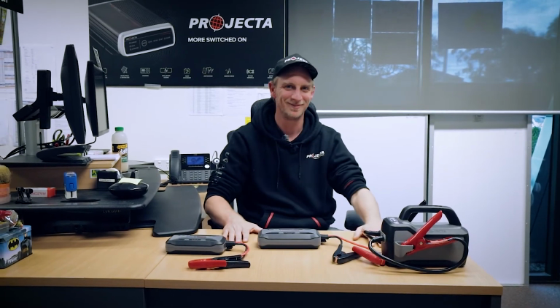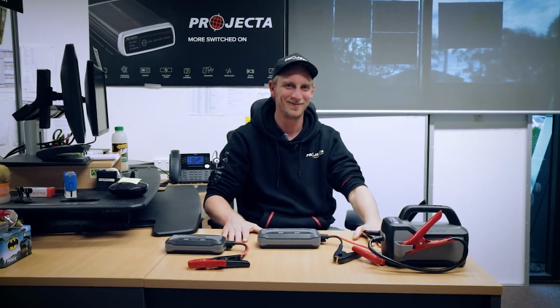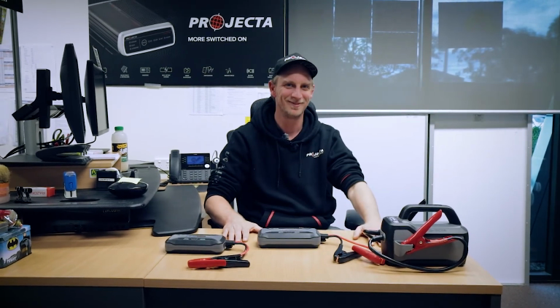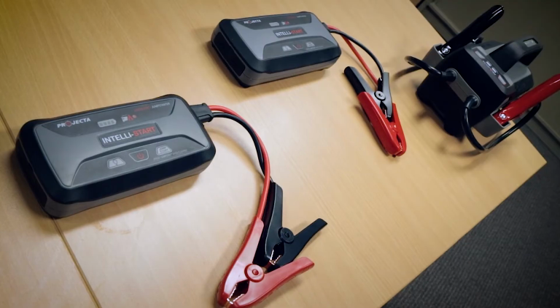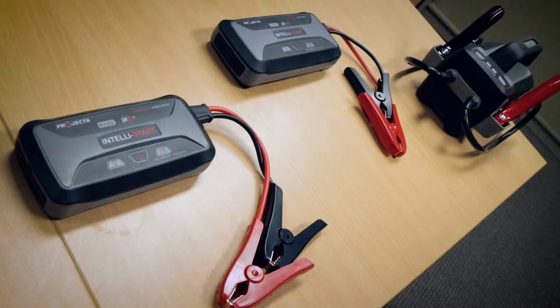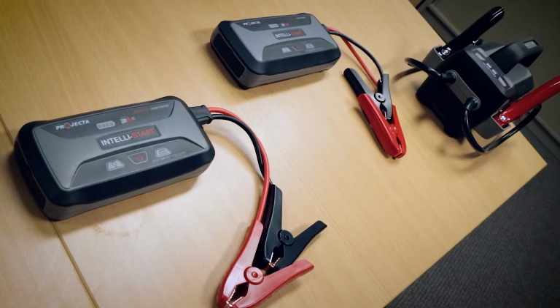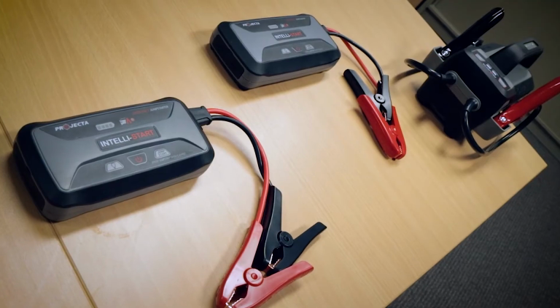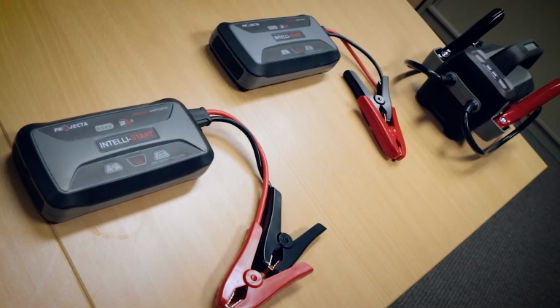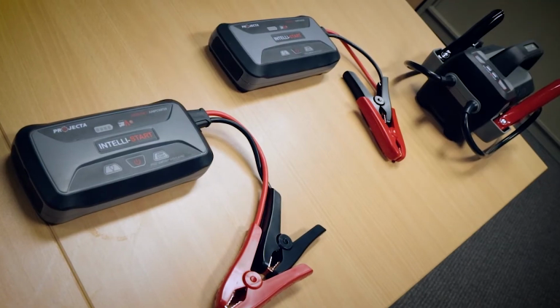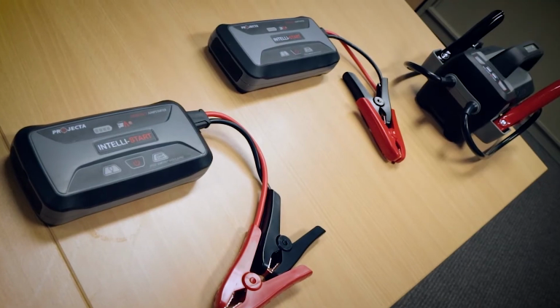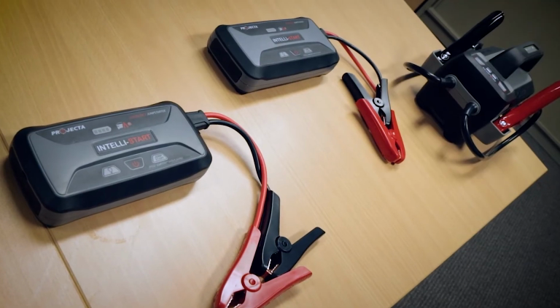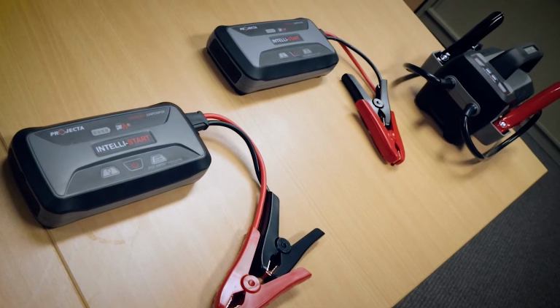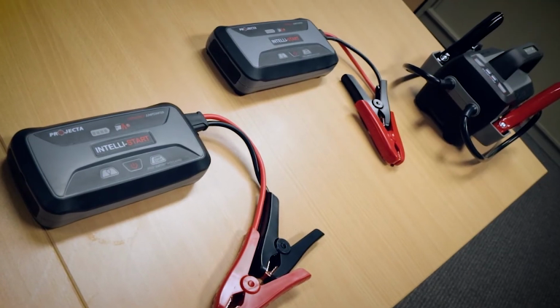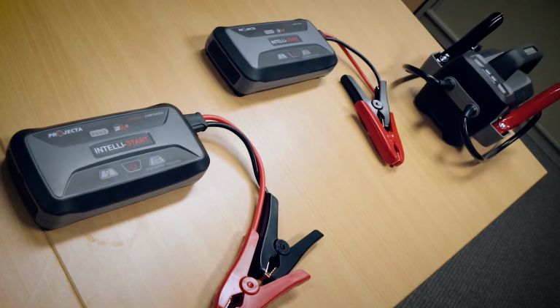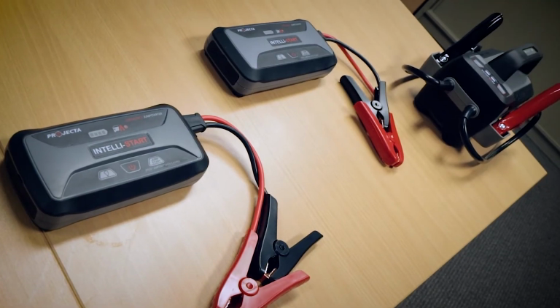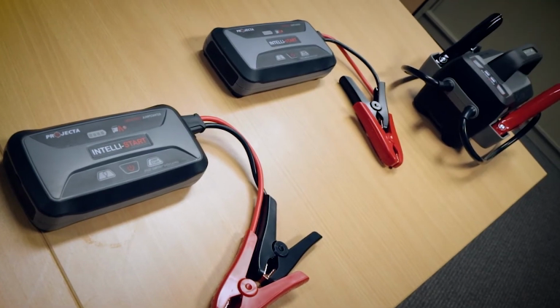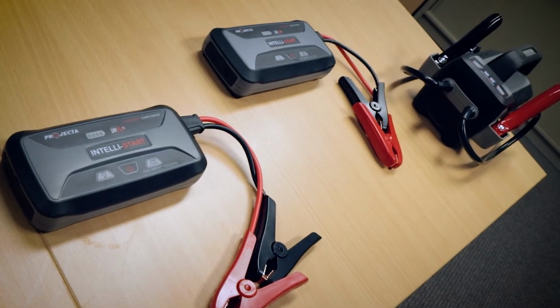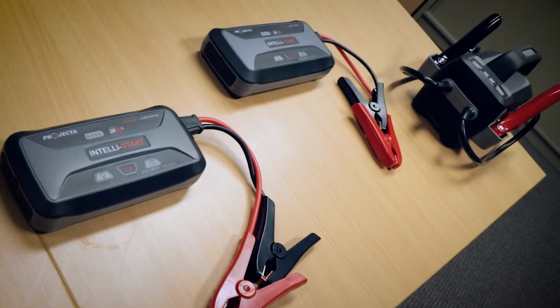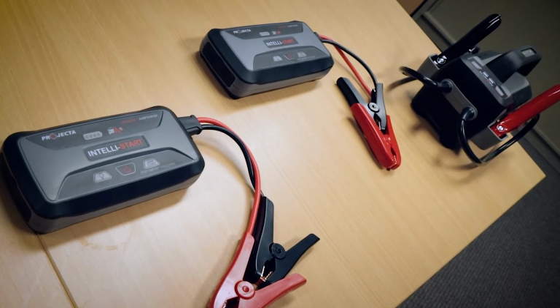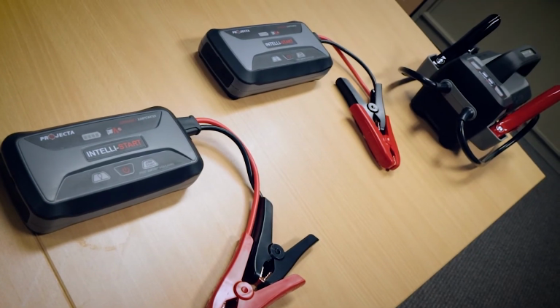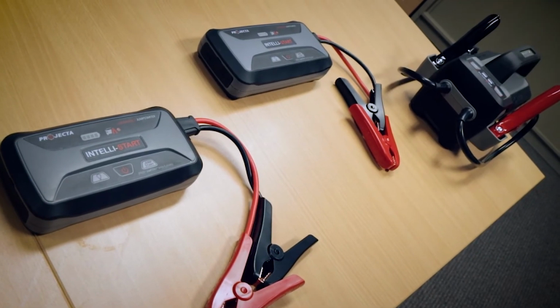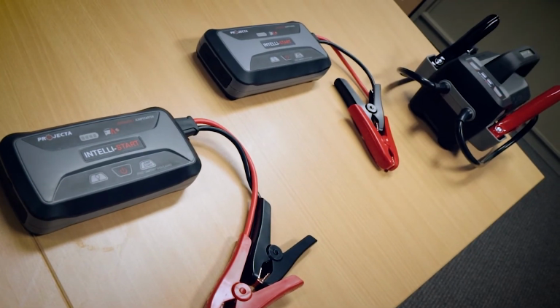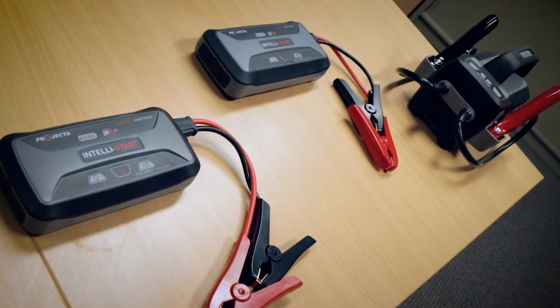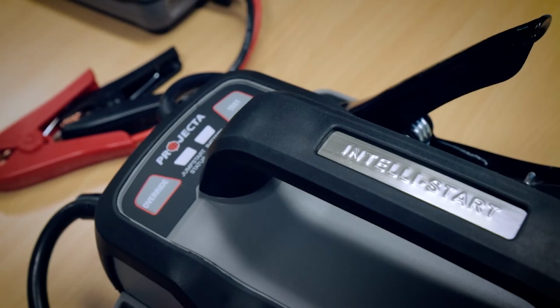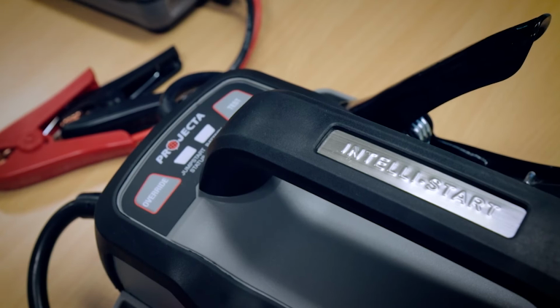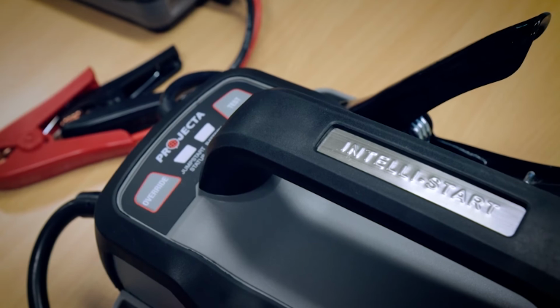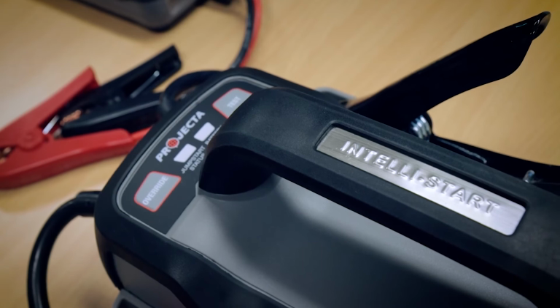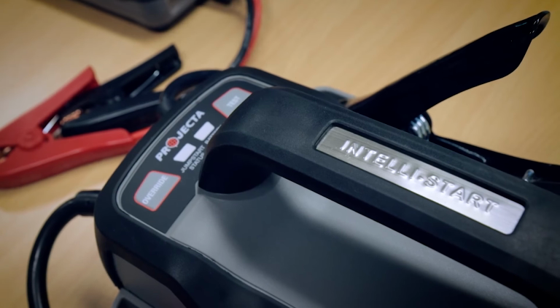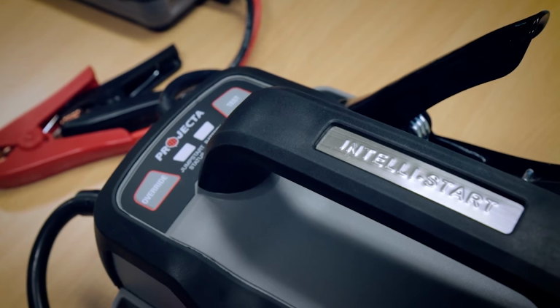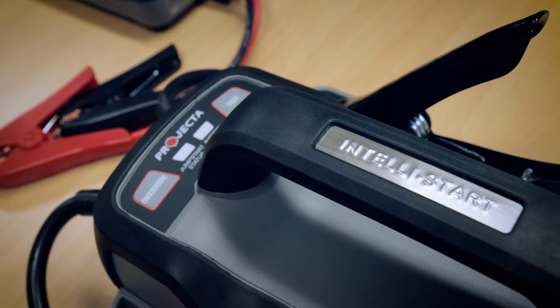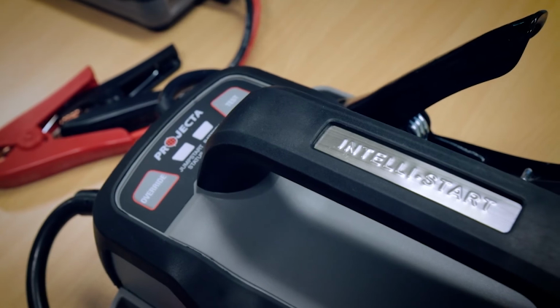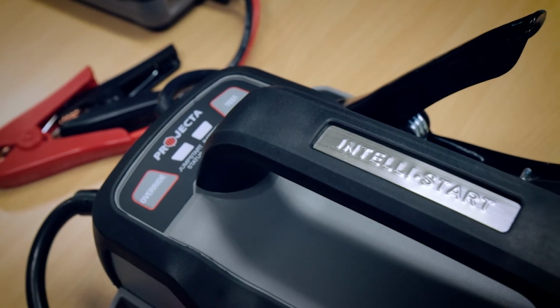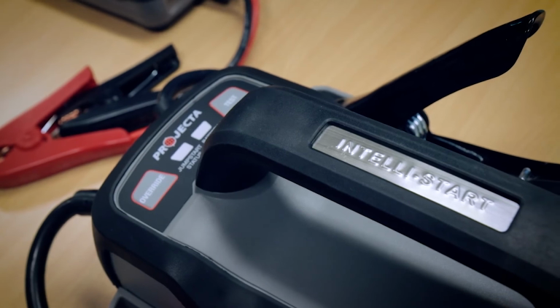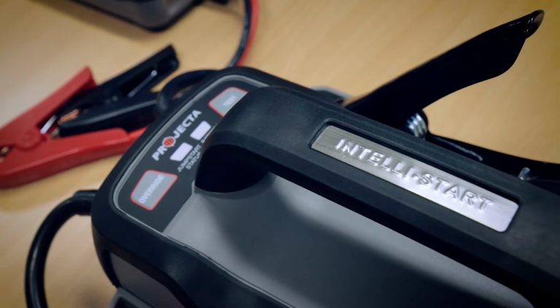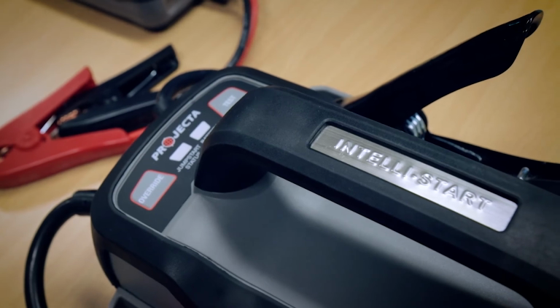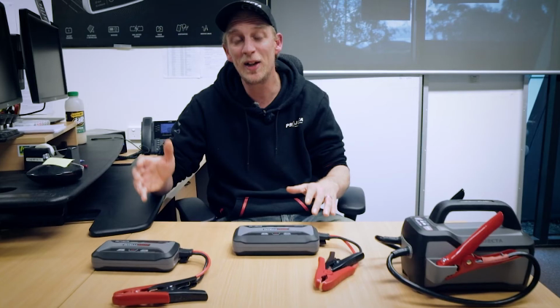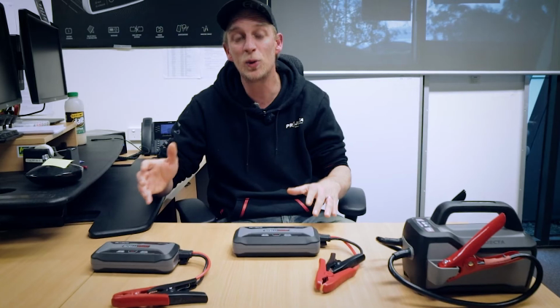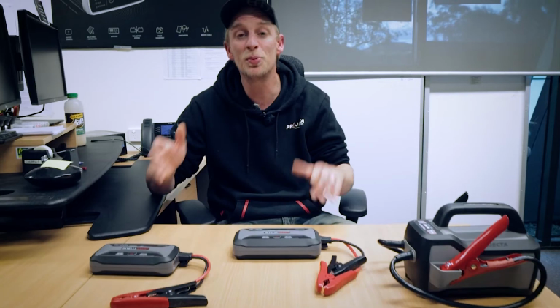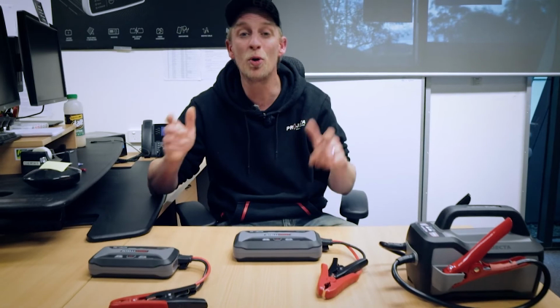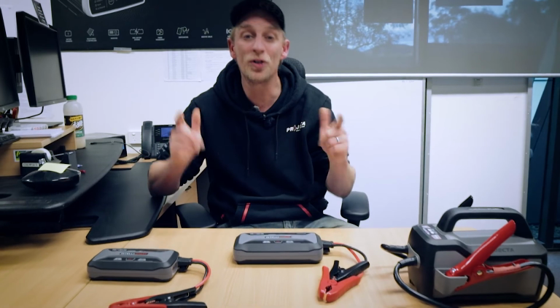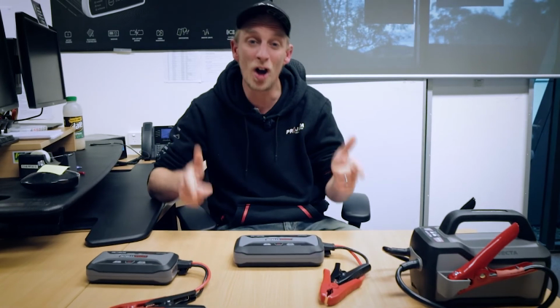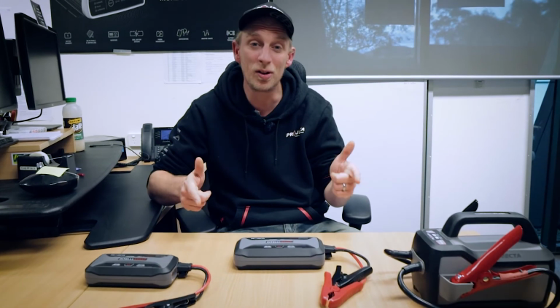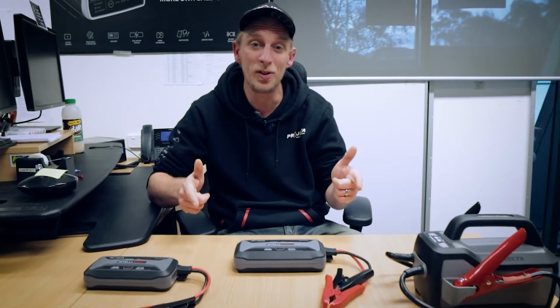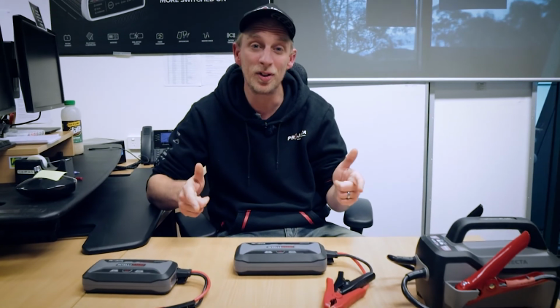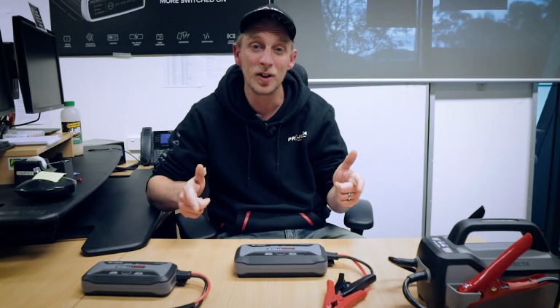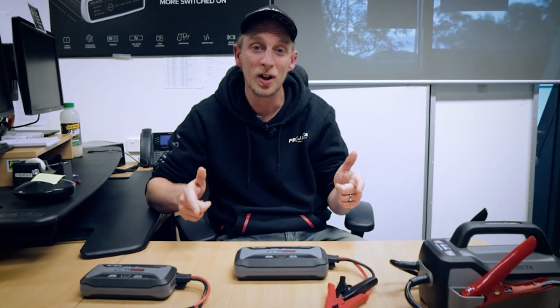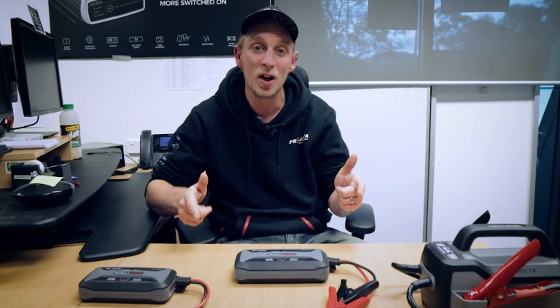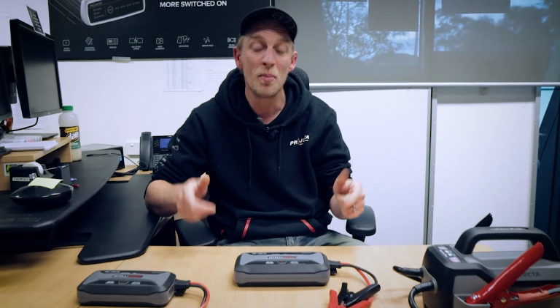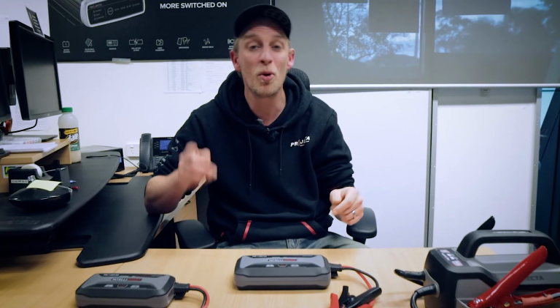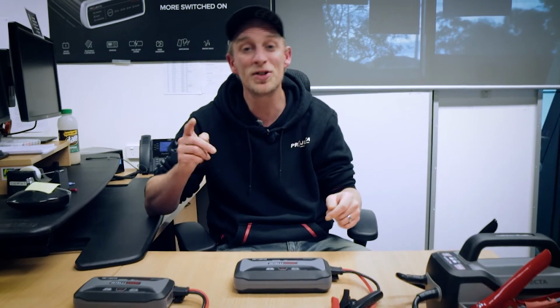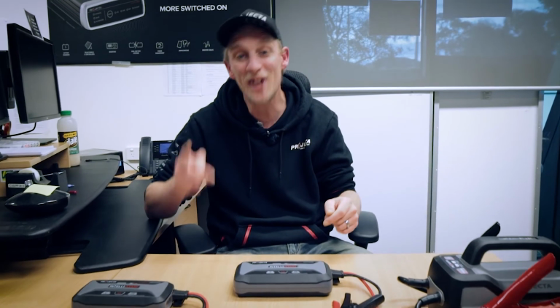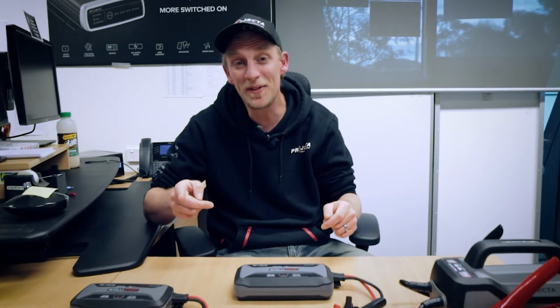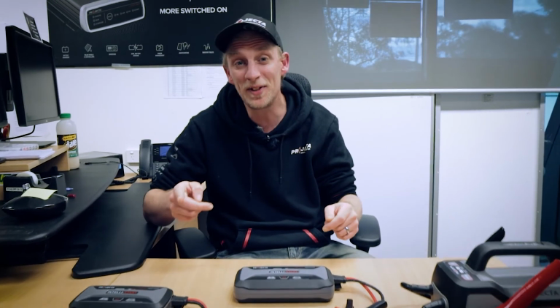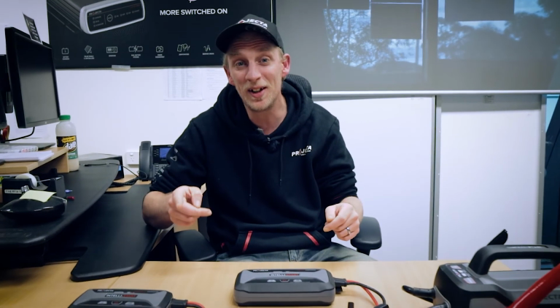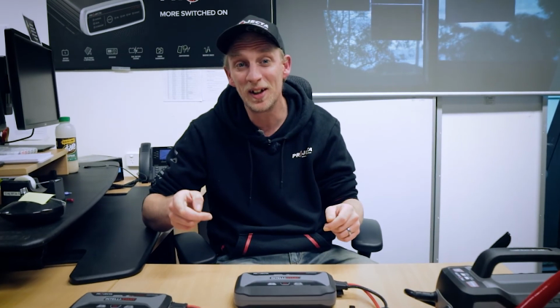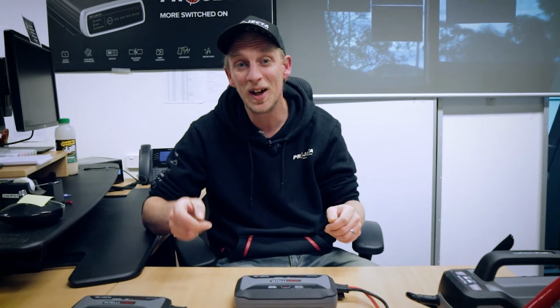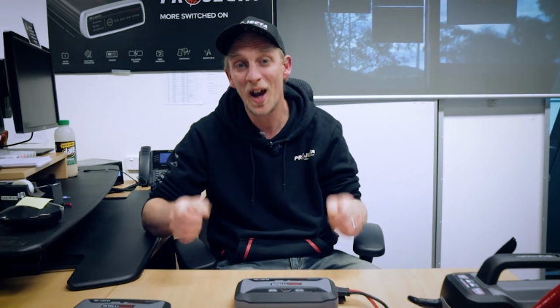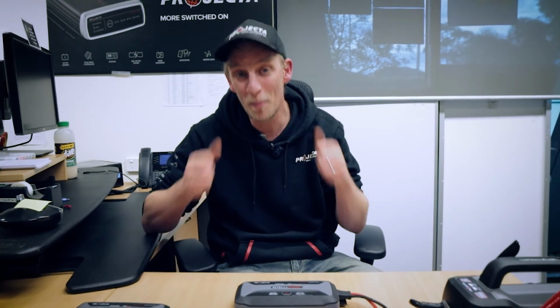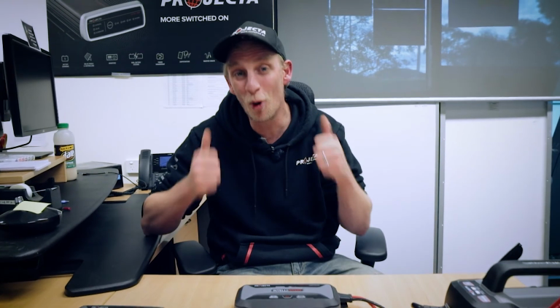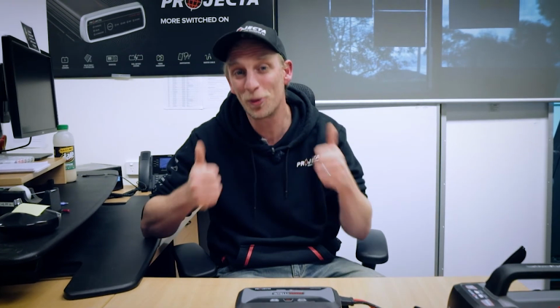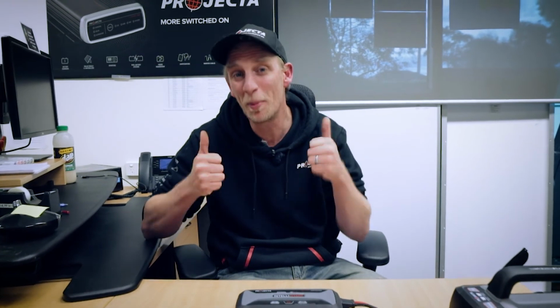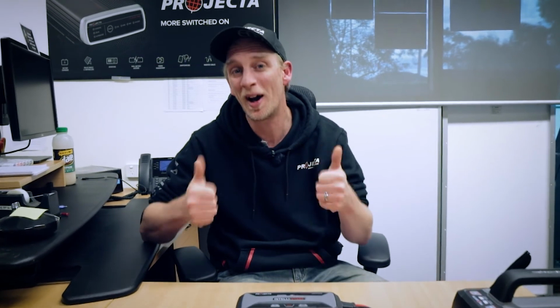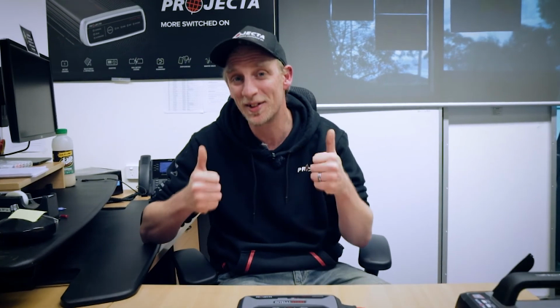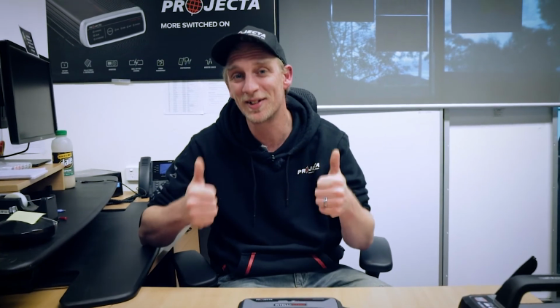Lithium iron phosphate batteries plus IntelliStart equals more cycles, more safety, and more smarts.